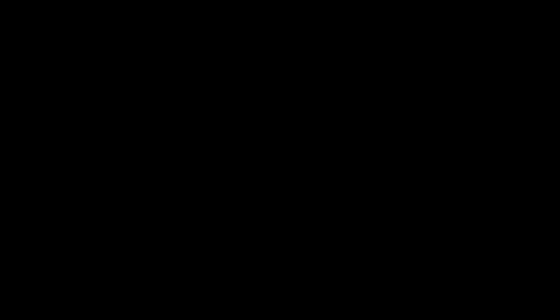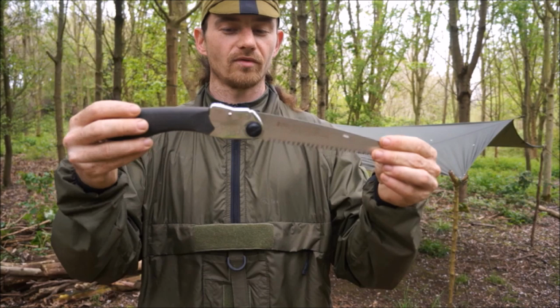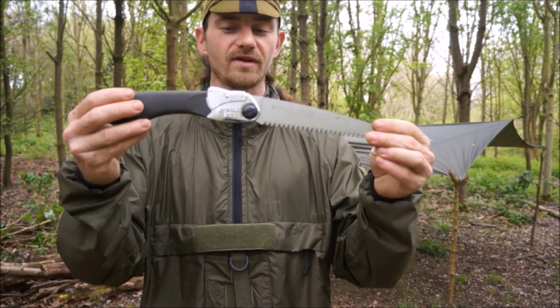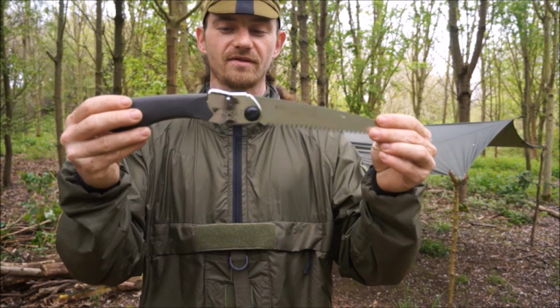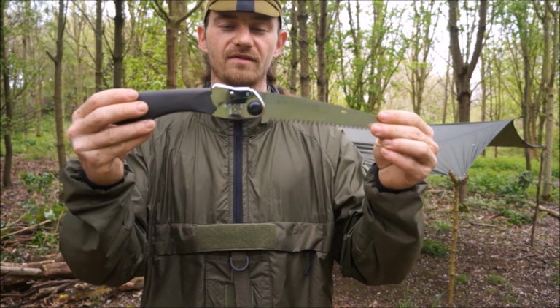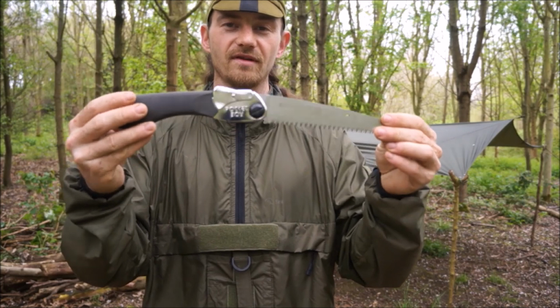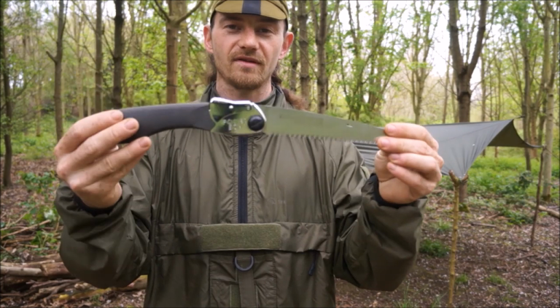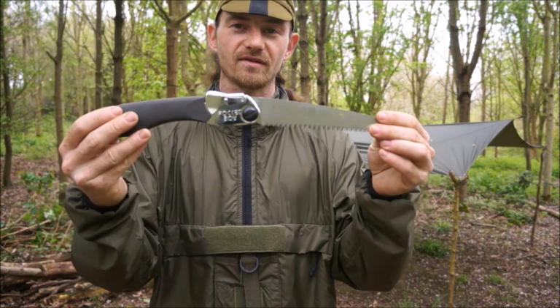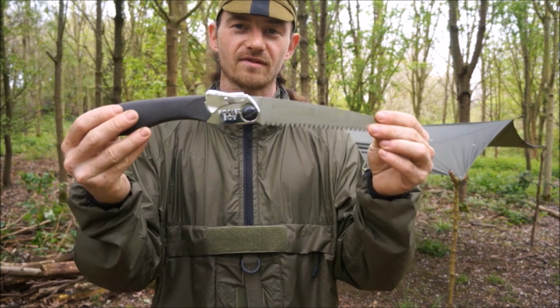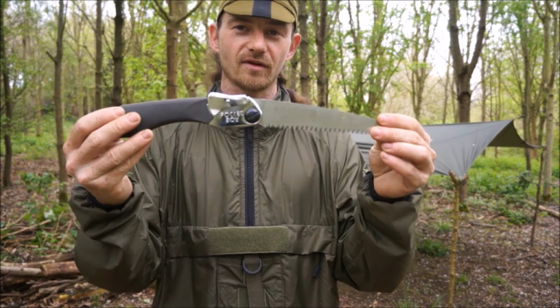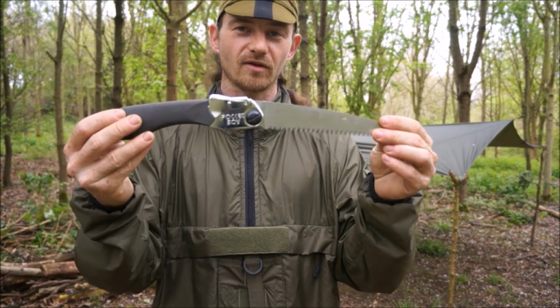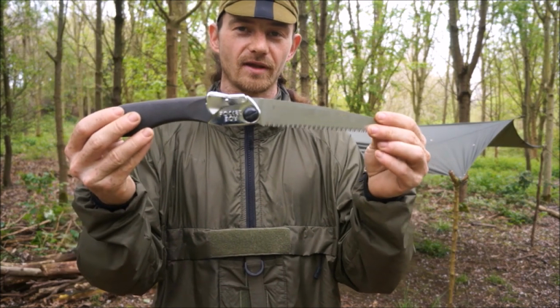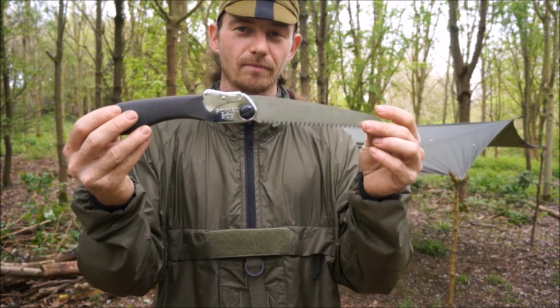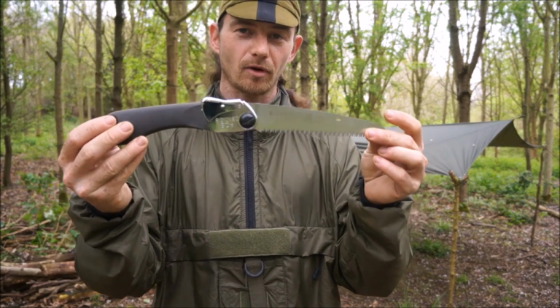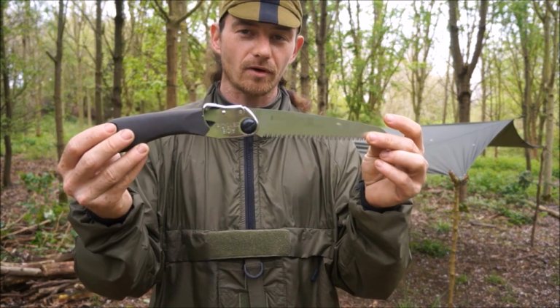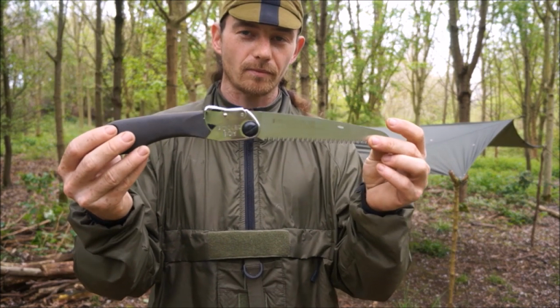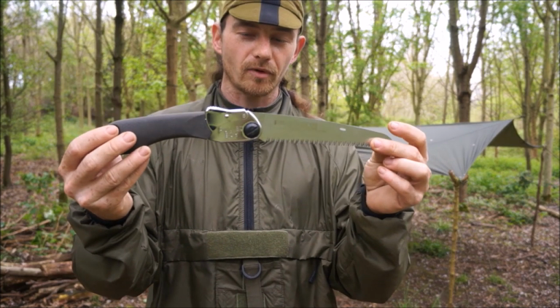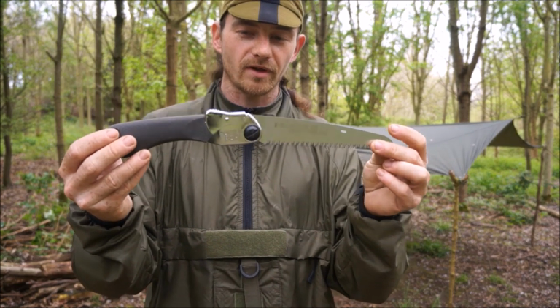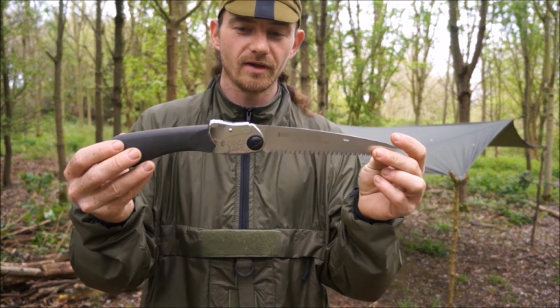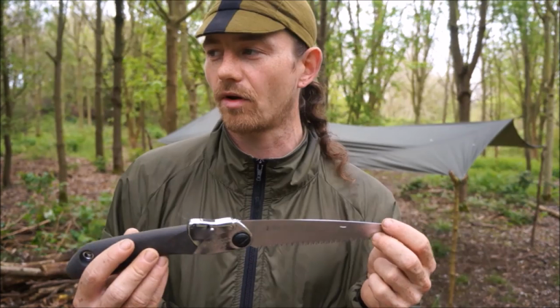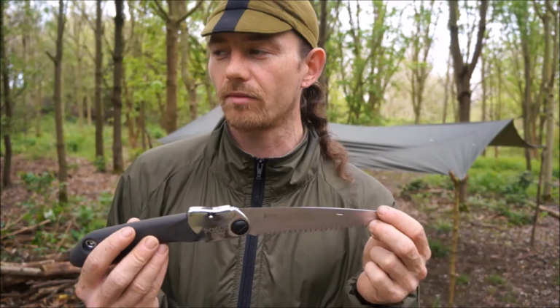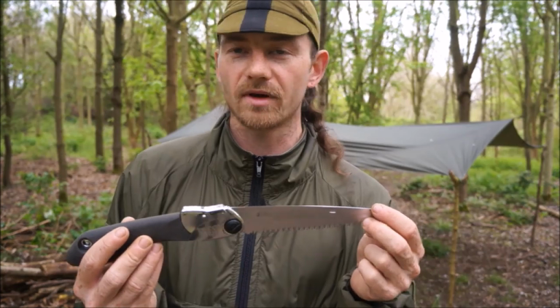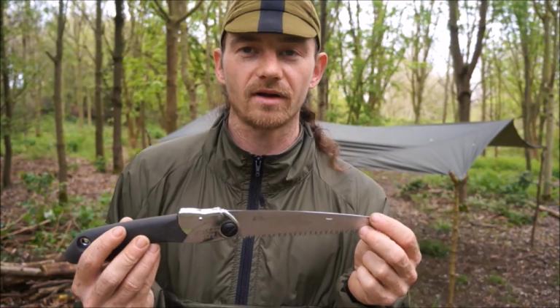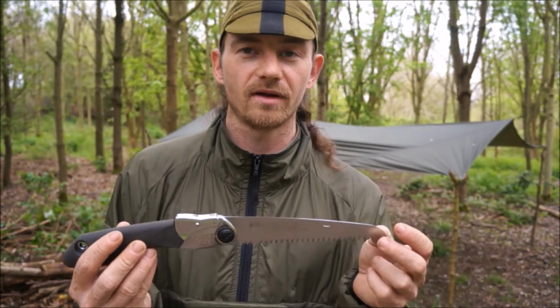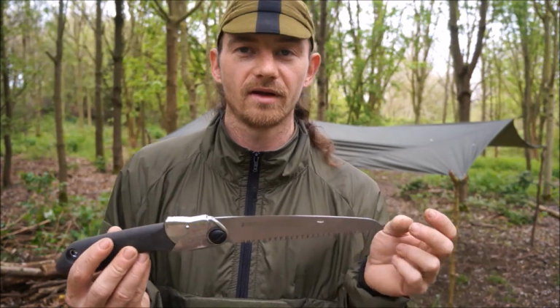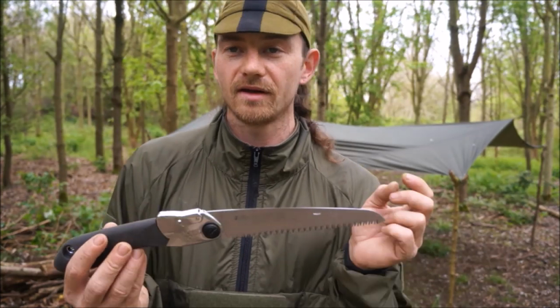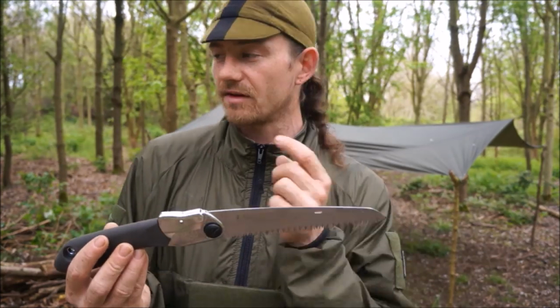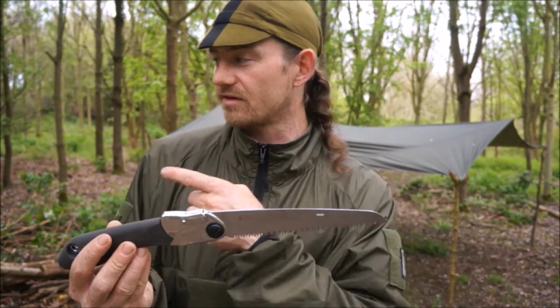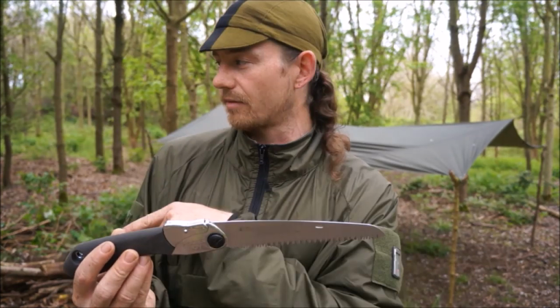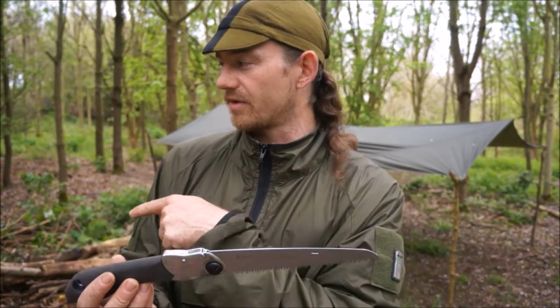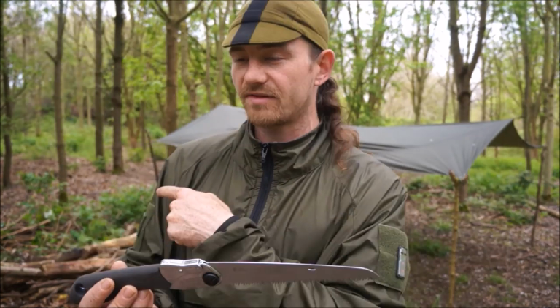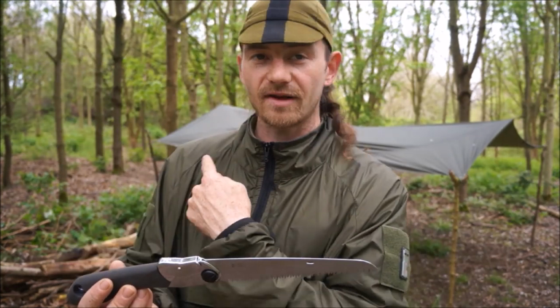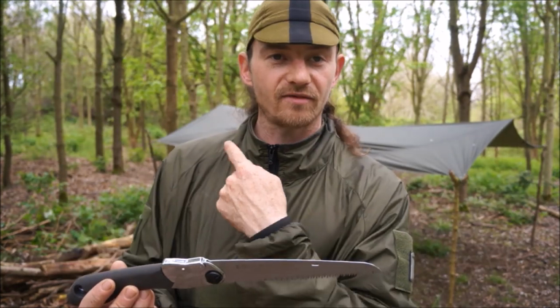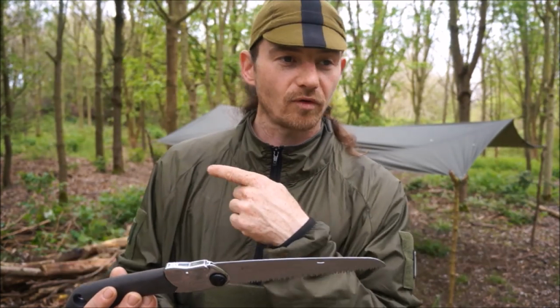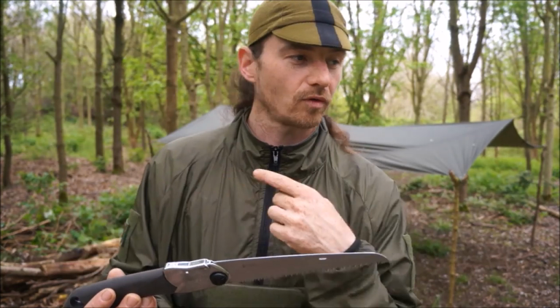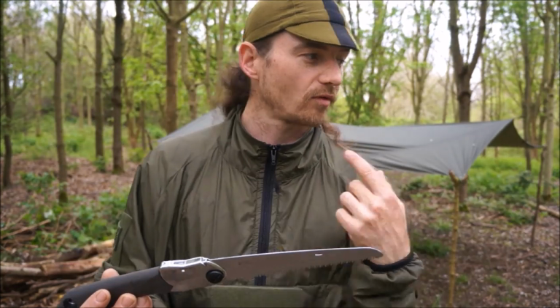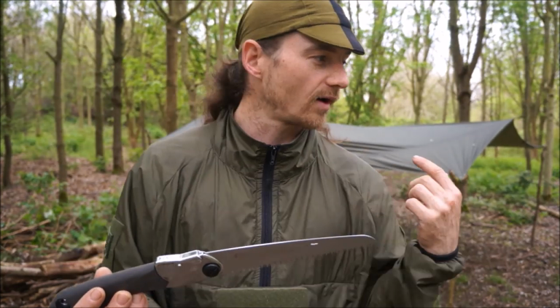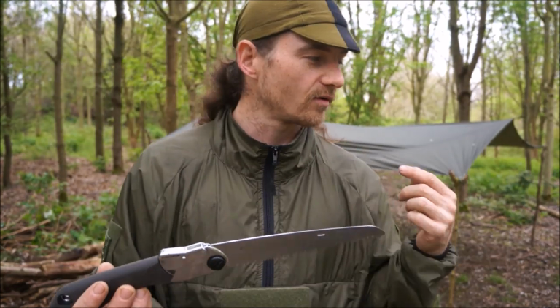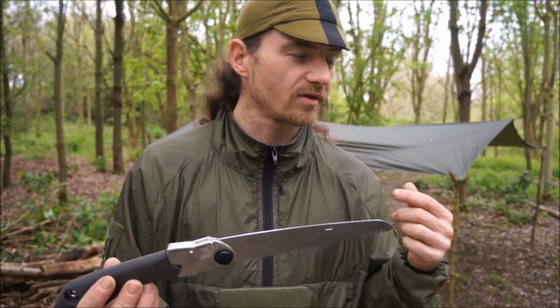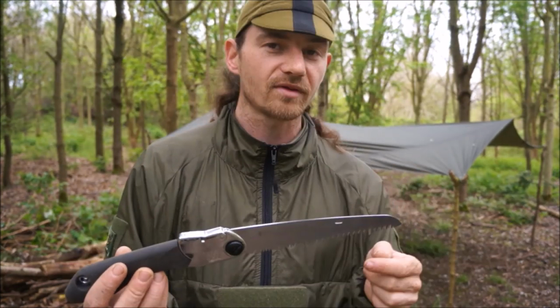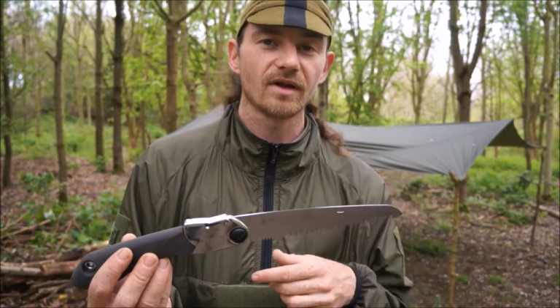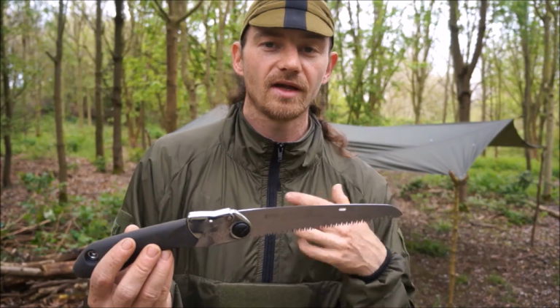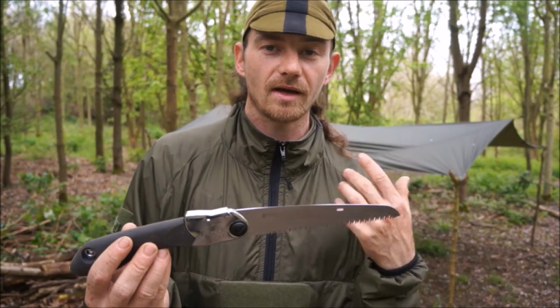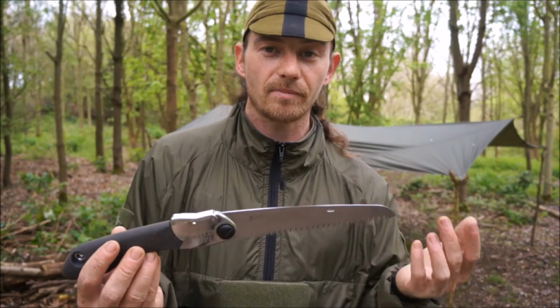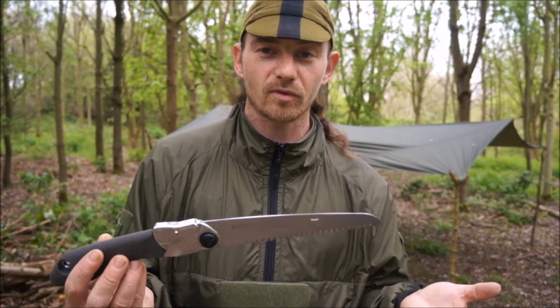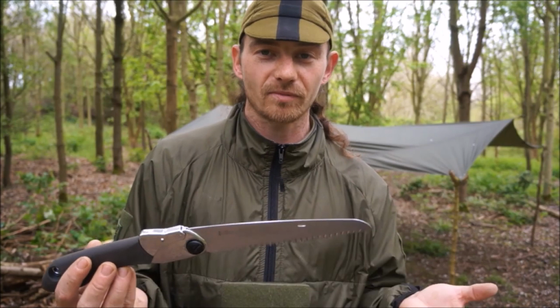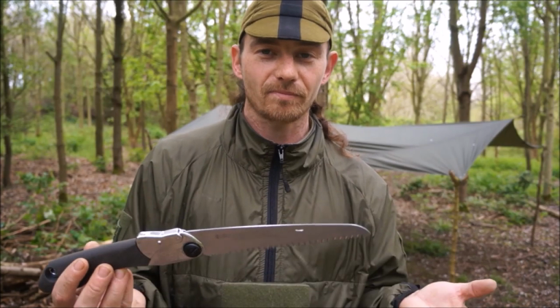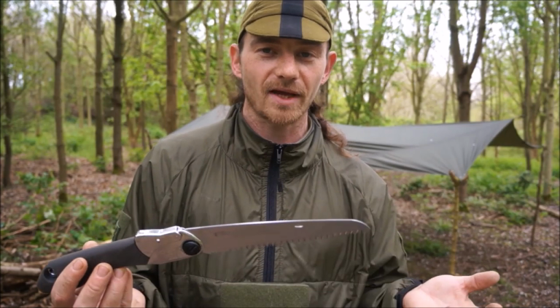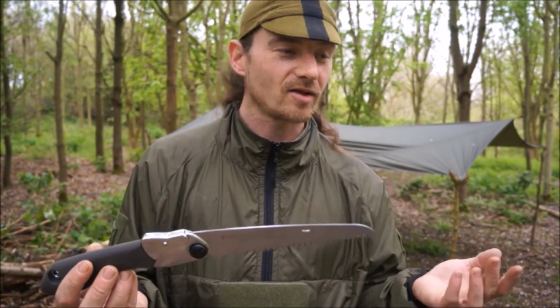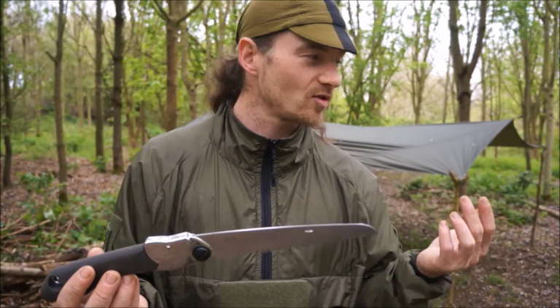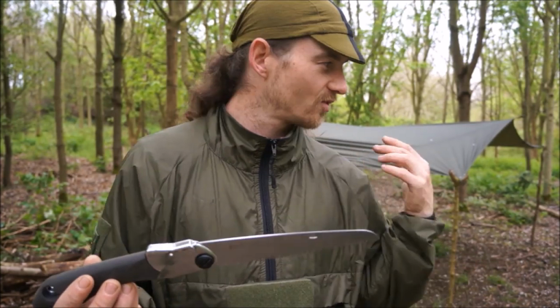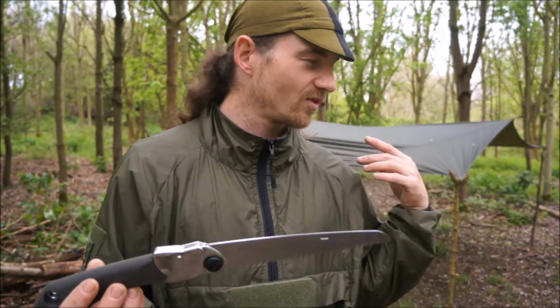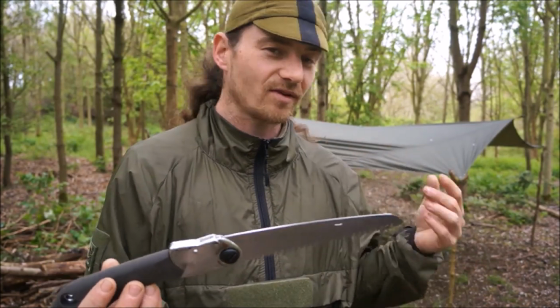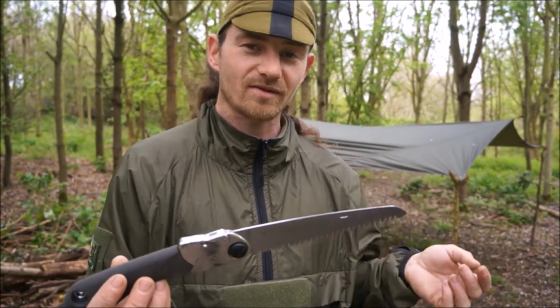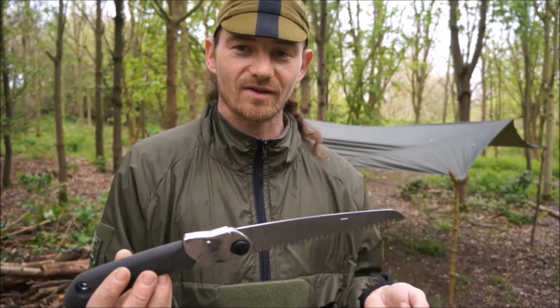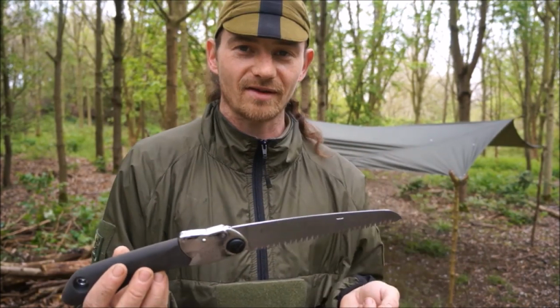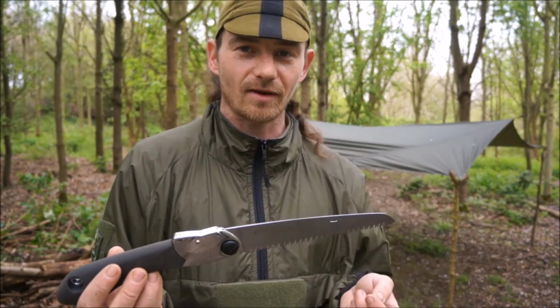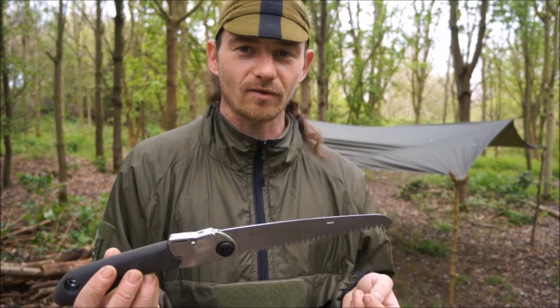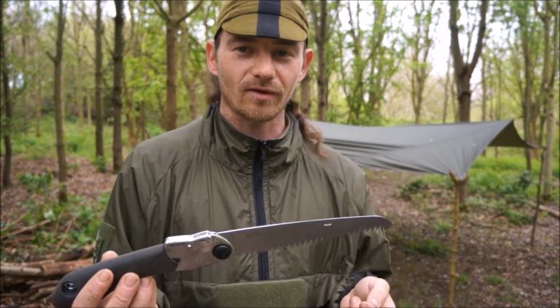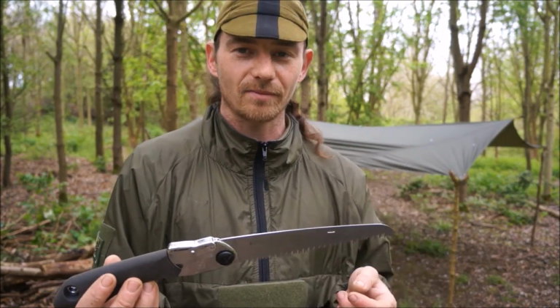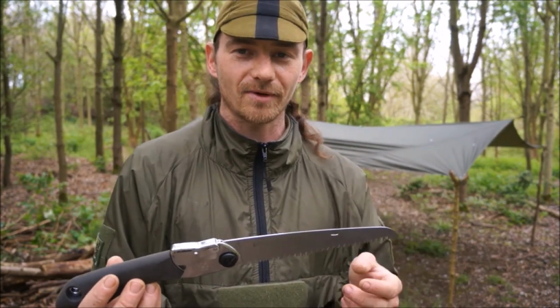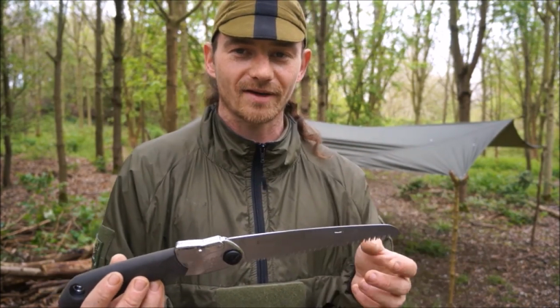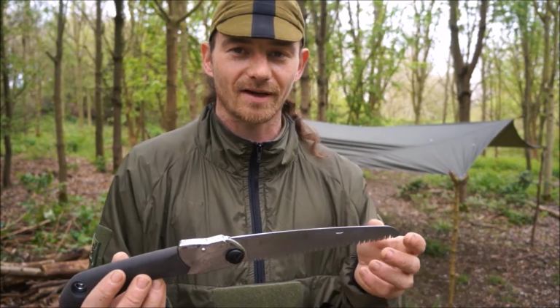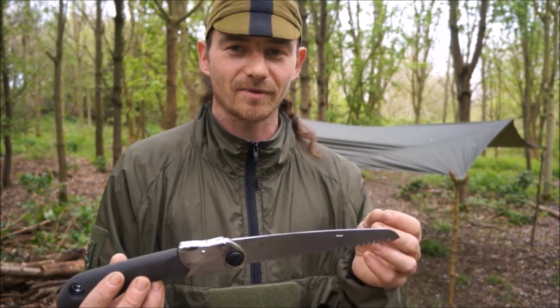This is the Silky Pocket Boy. I'm going to get some of this deadfall around us and build a bench to sit down on in my camp.